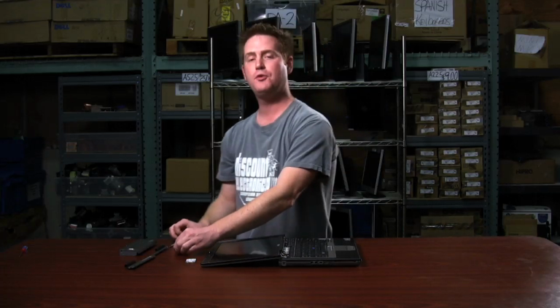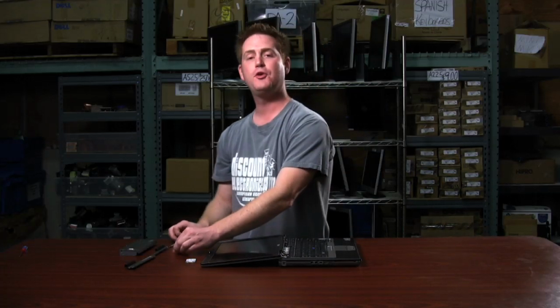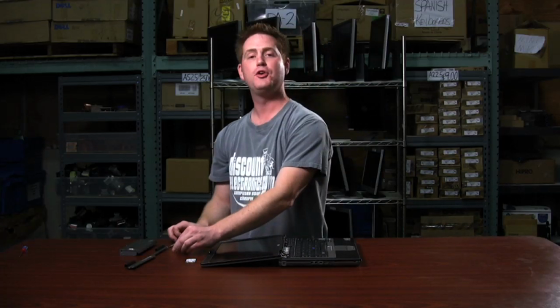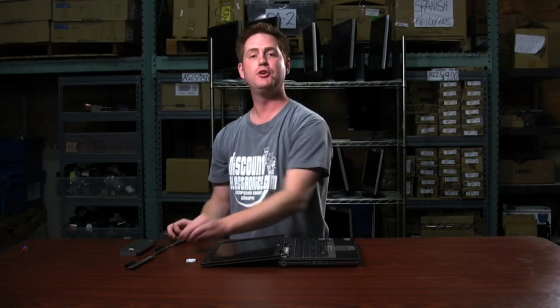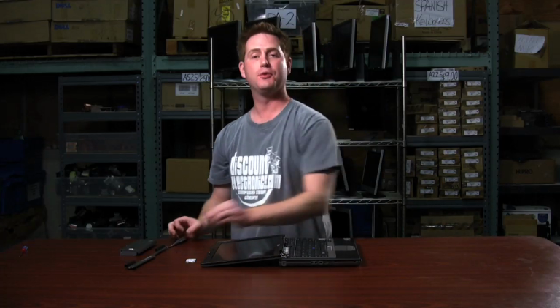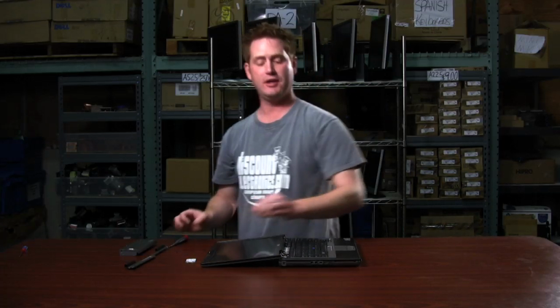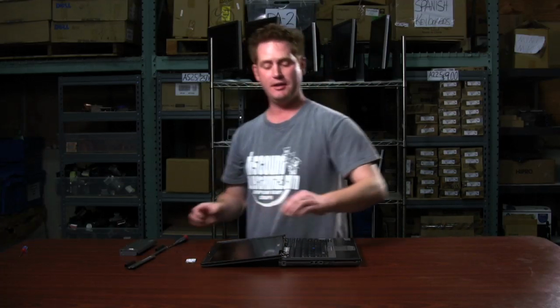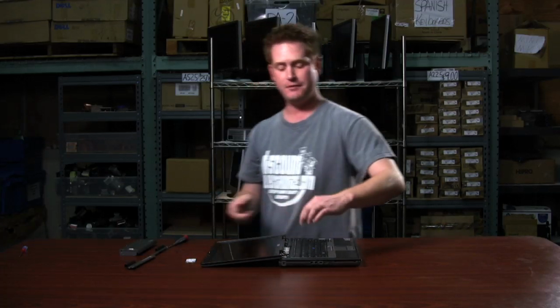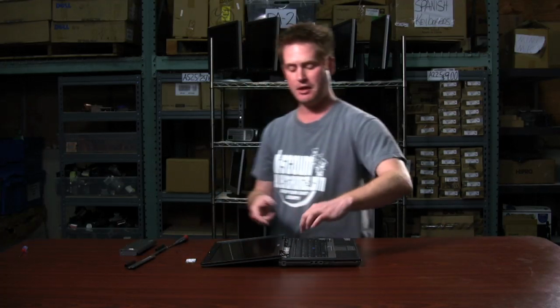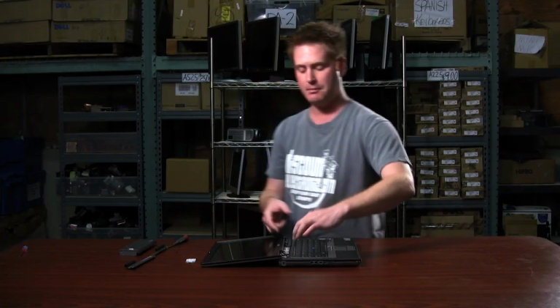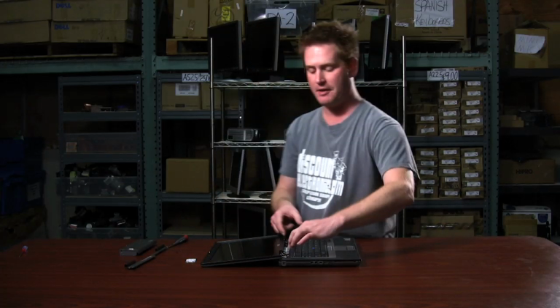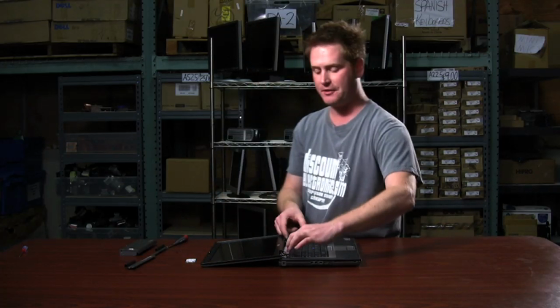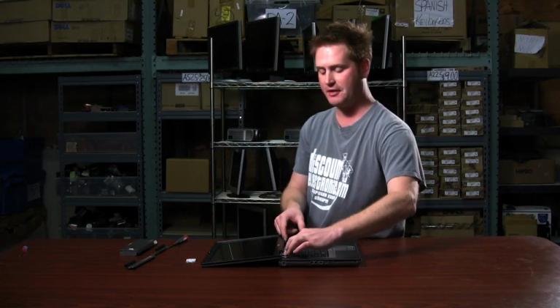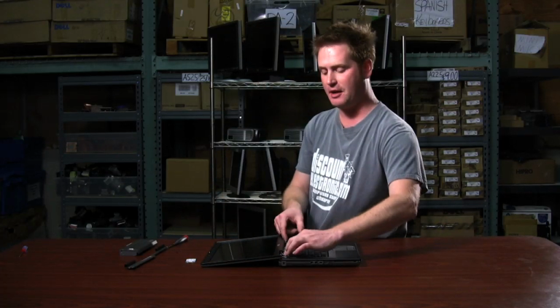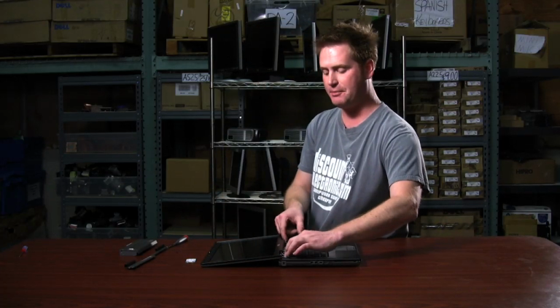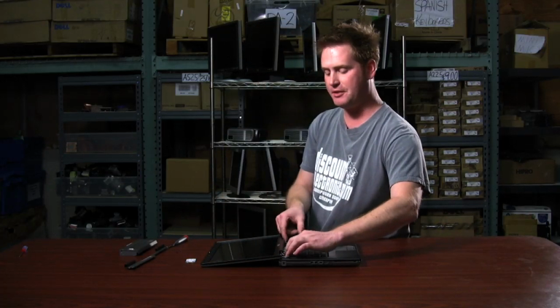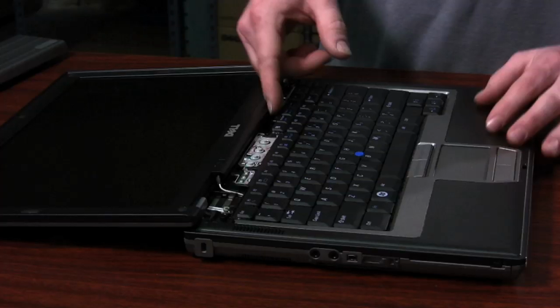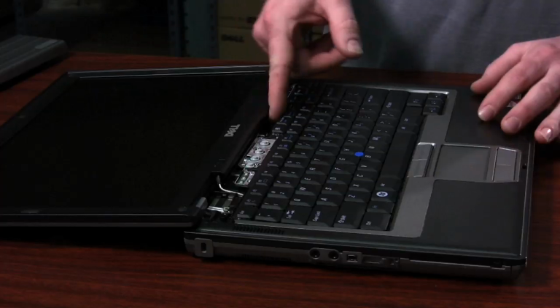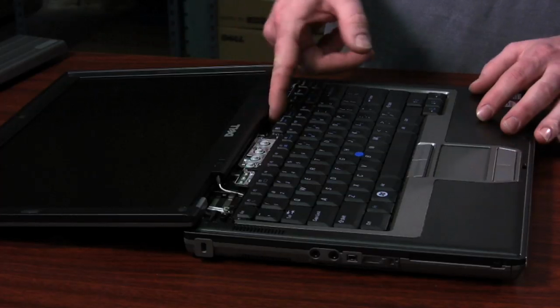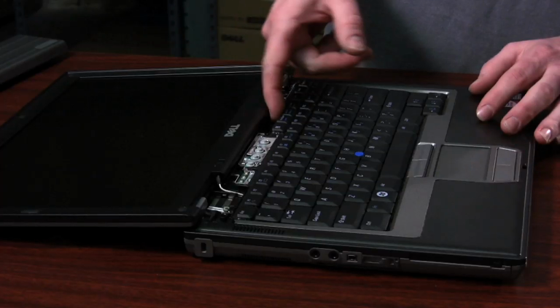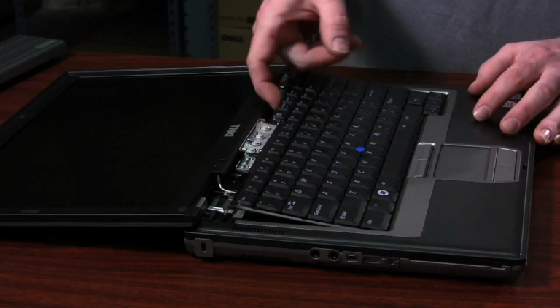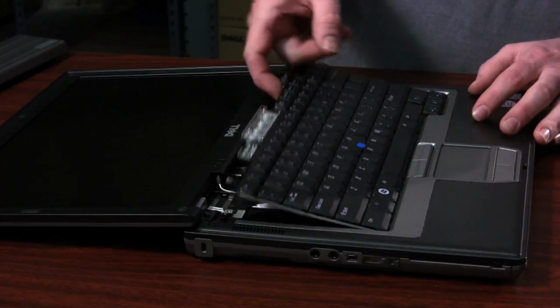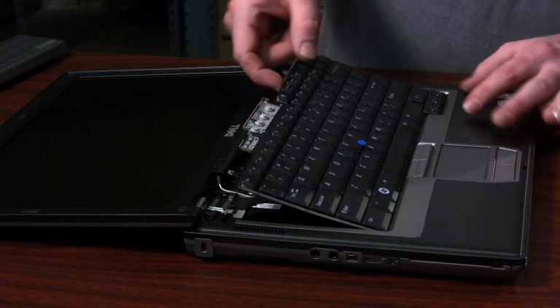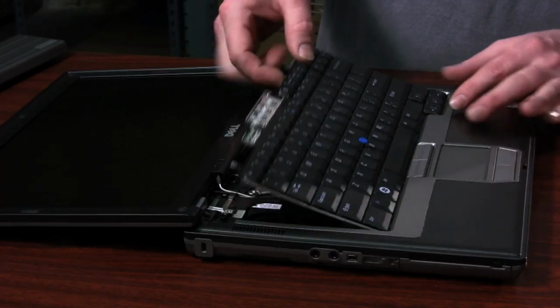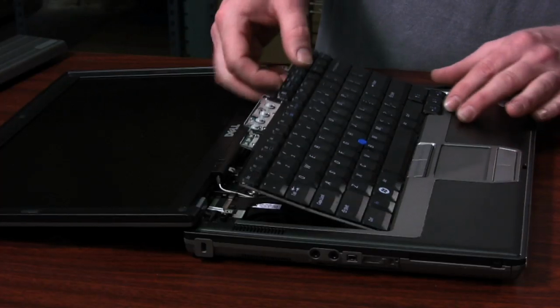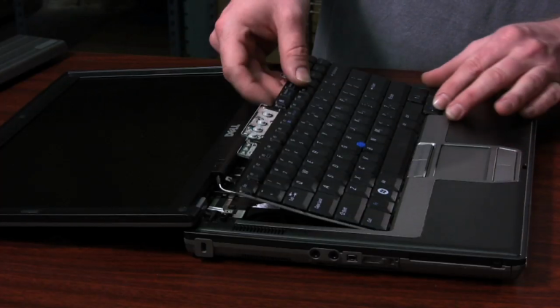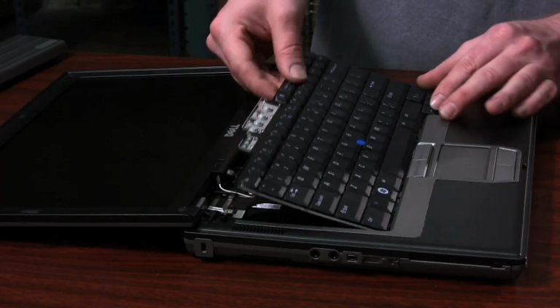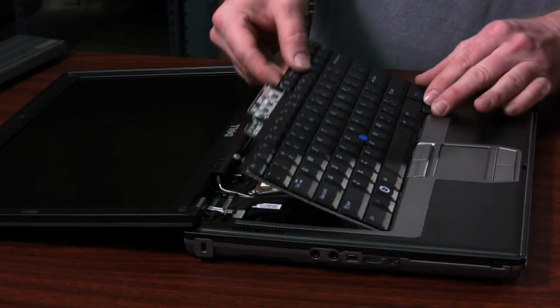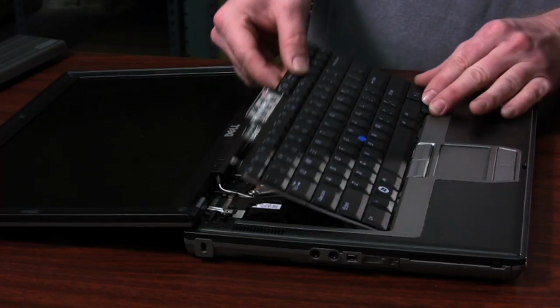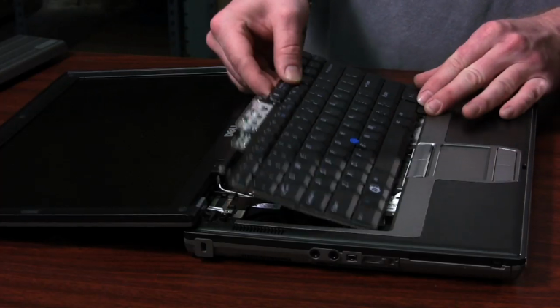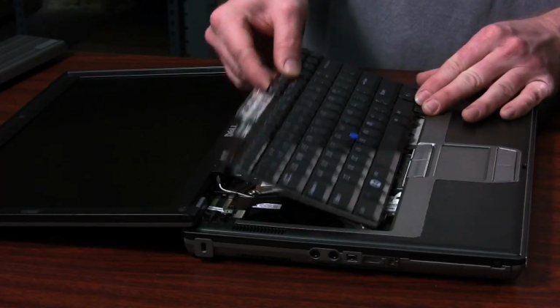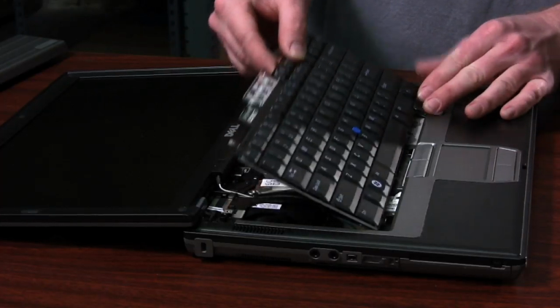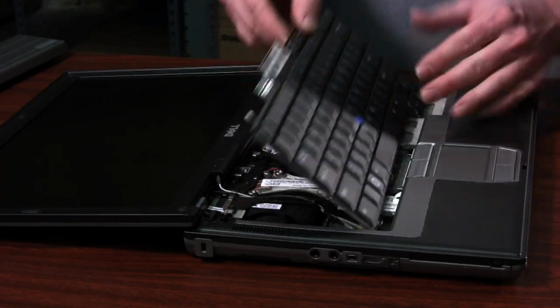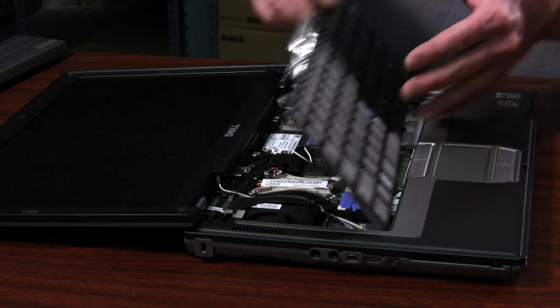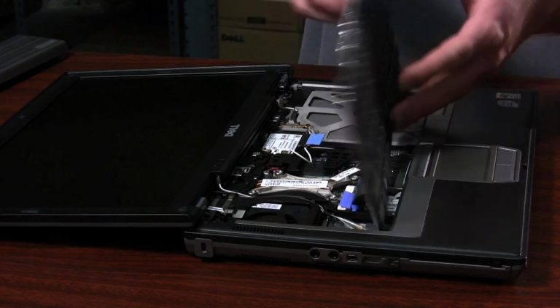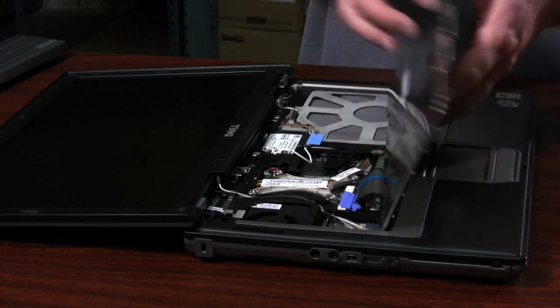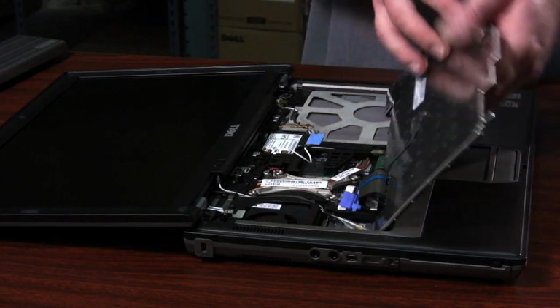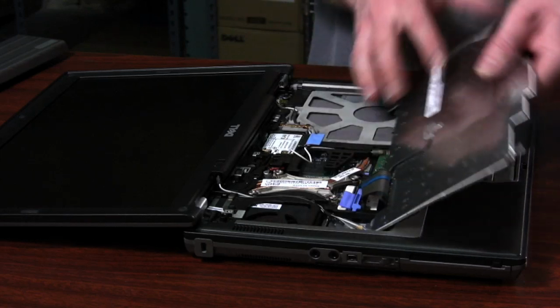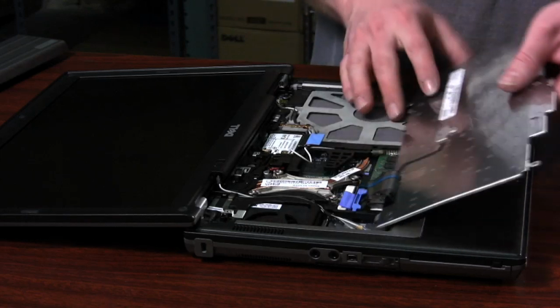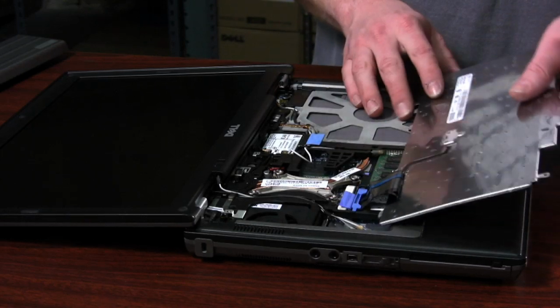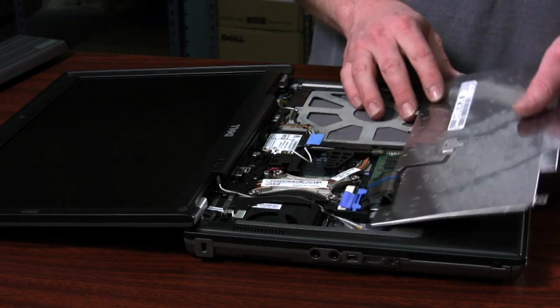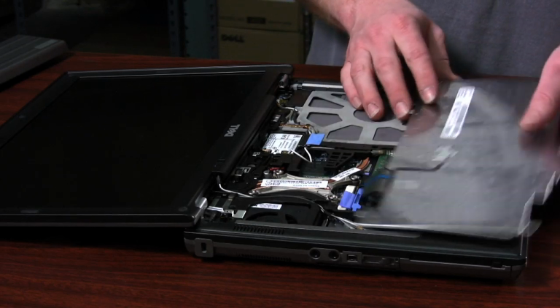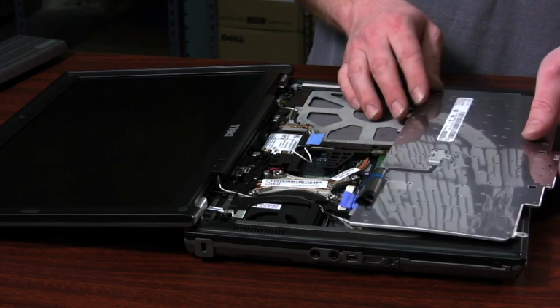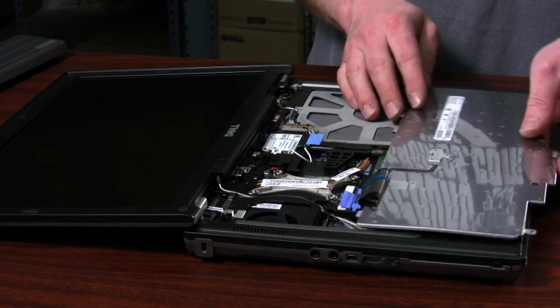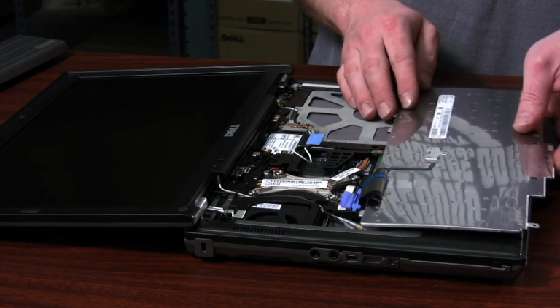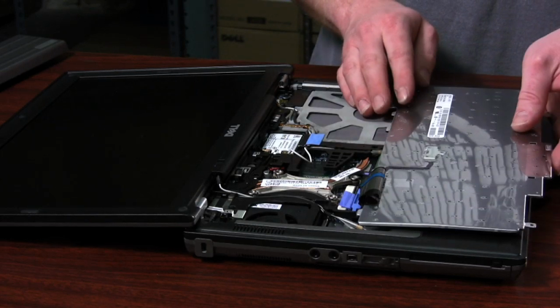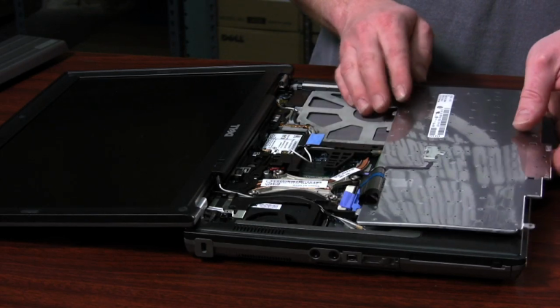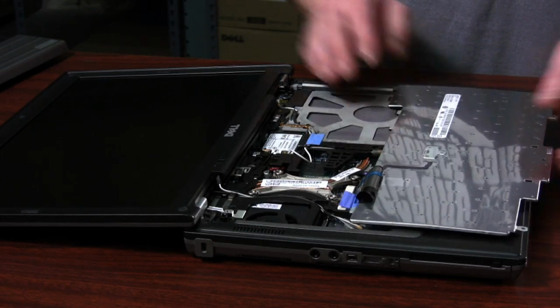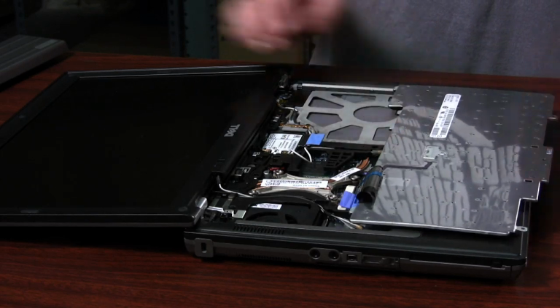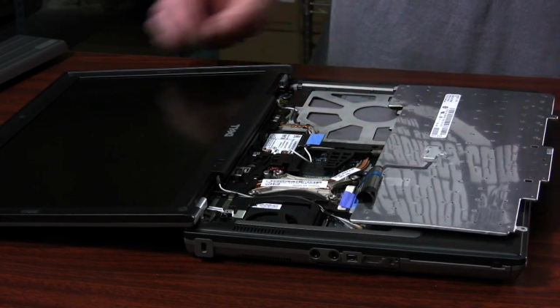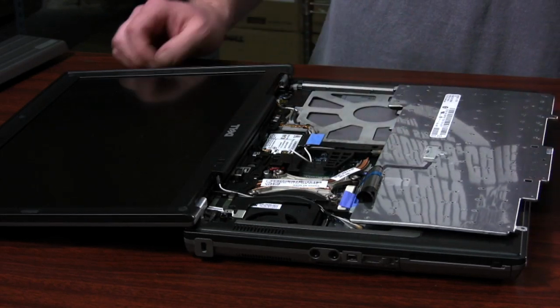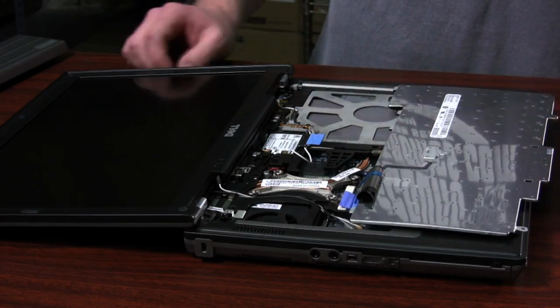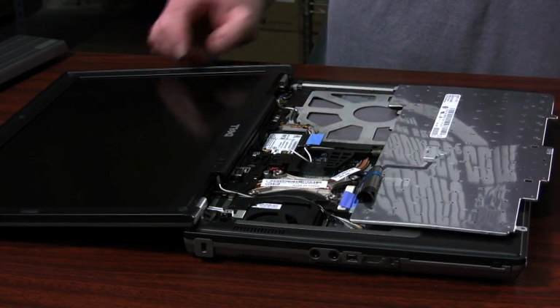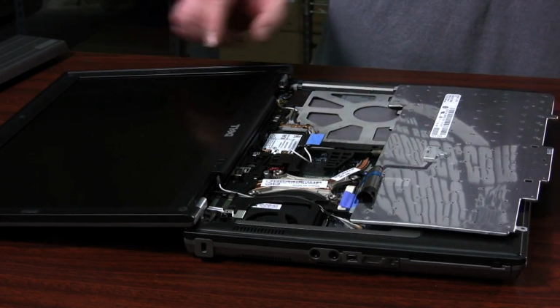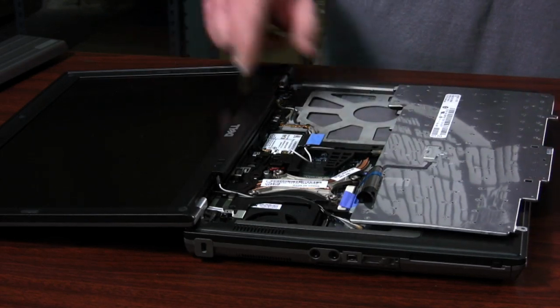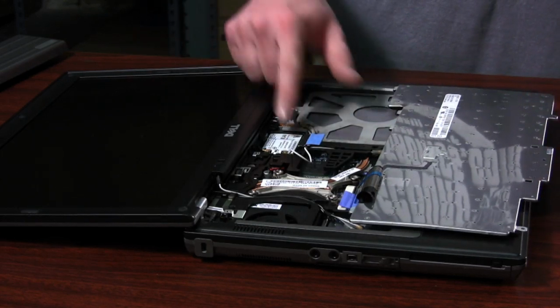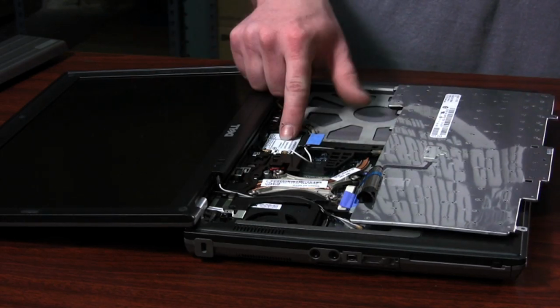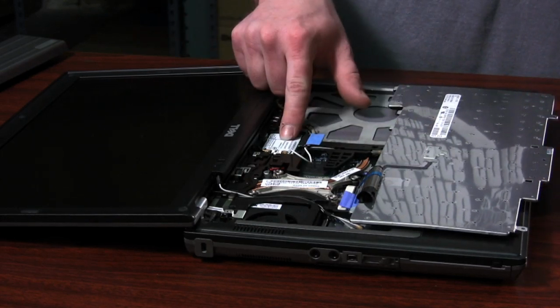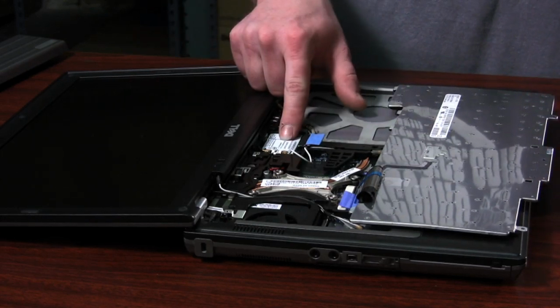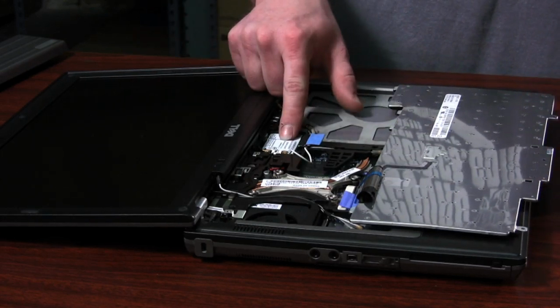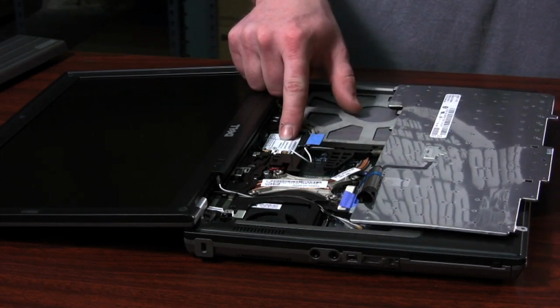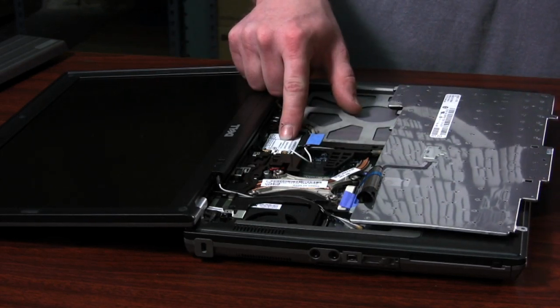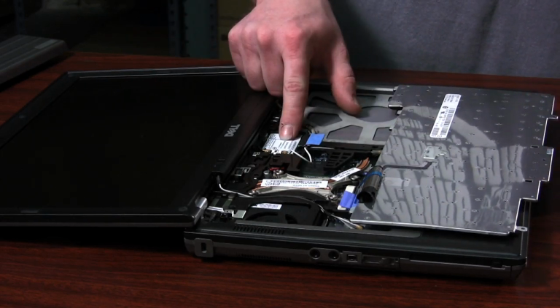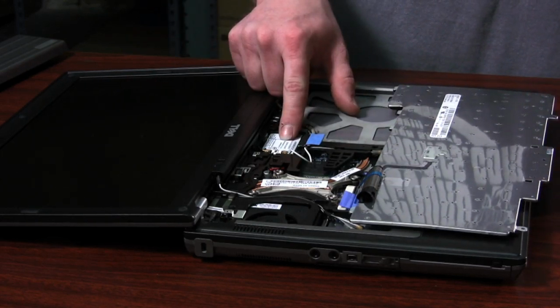Put it in the center. You want to lift up at the top of the keyboard, and you can just flip it over because the wireless card is located in the top center.